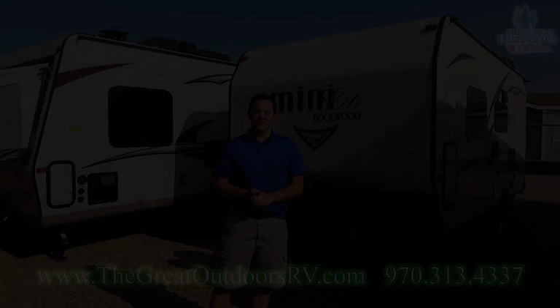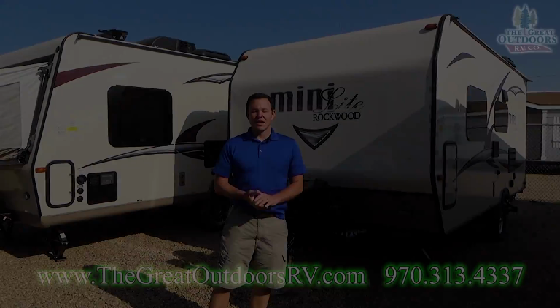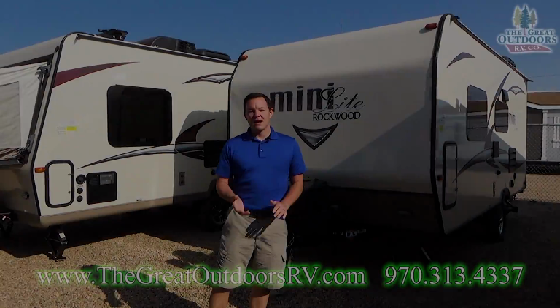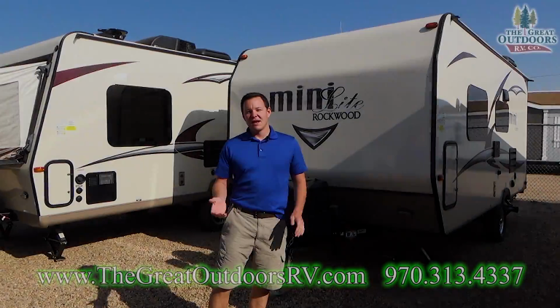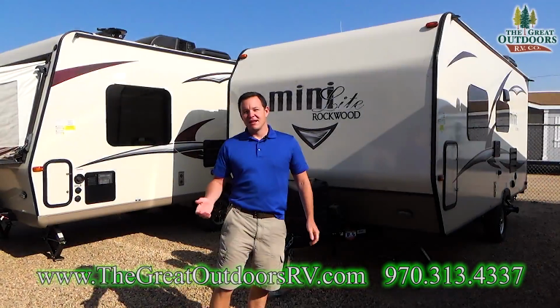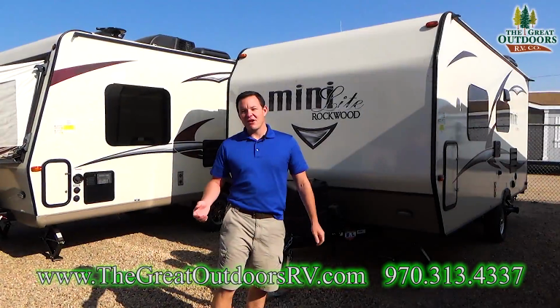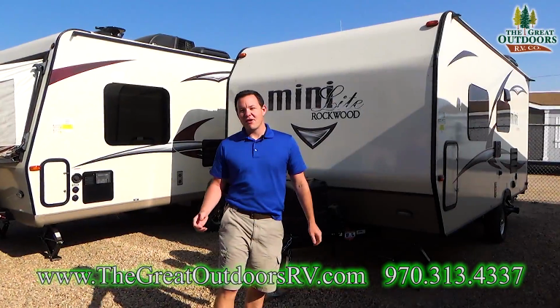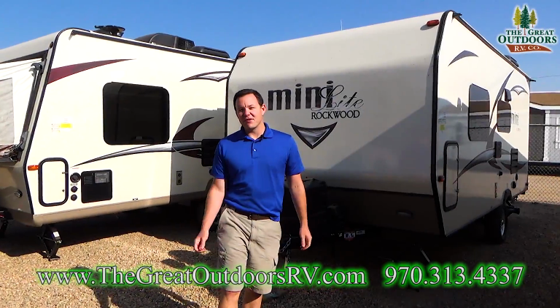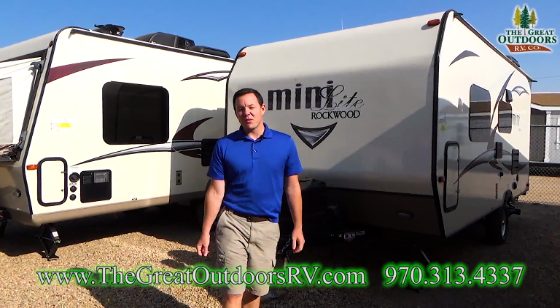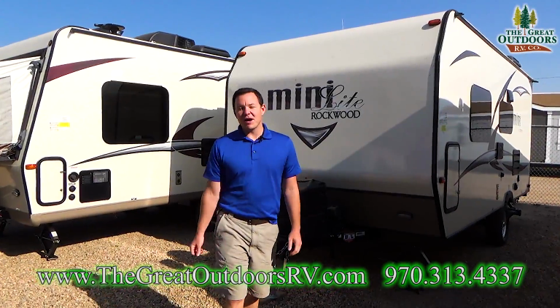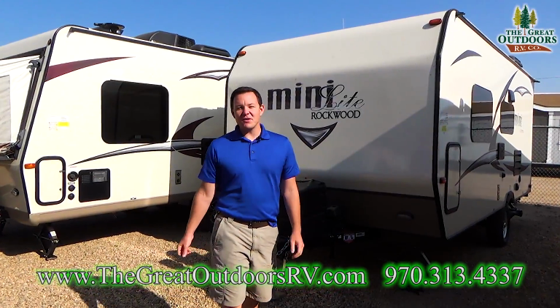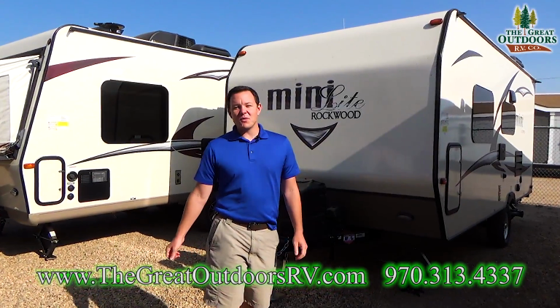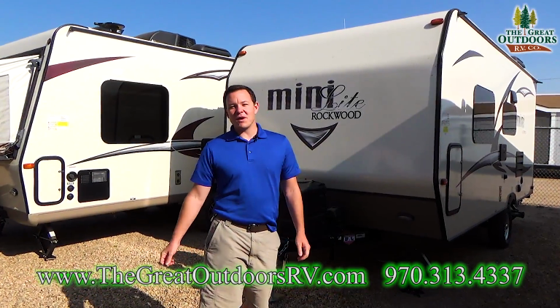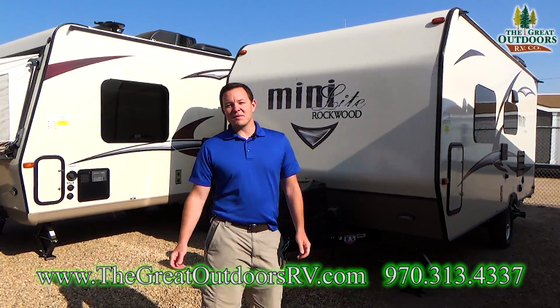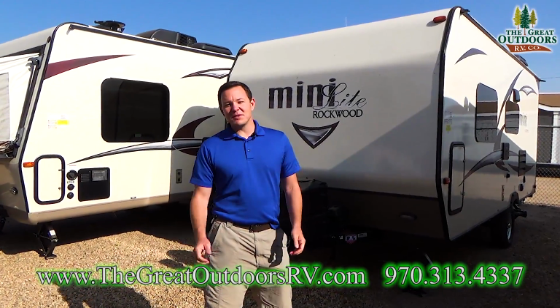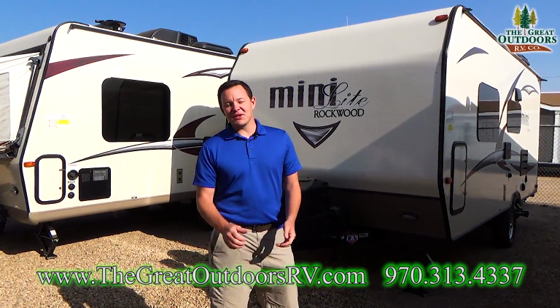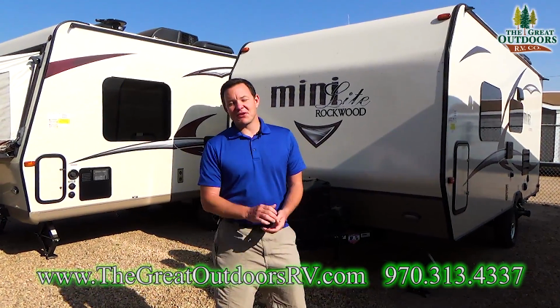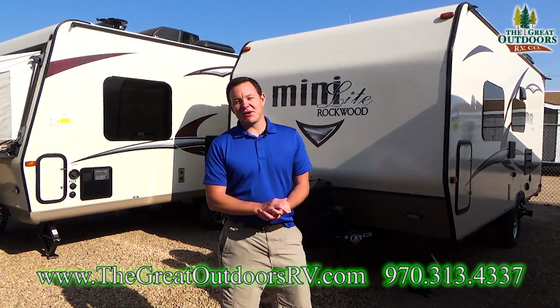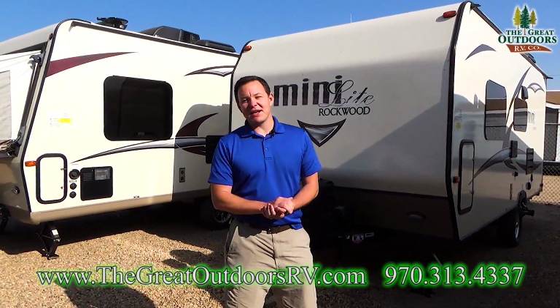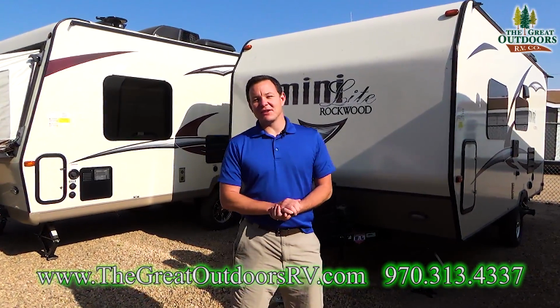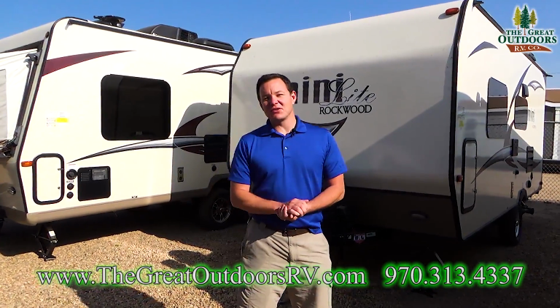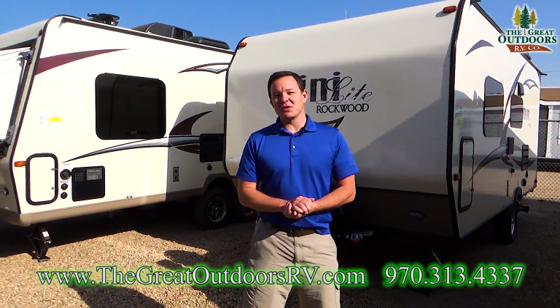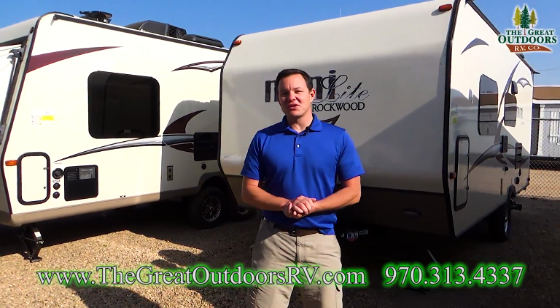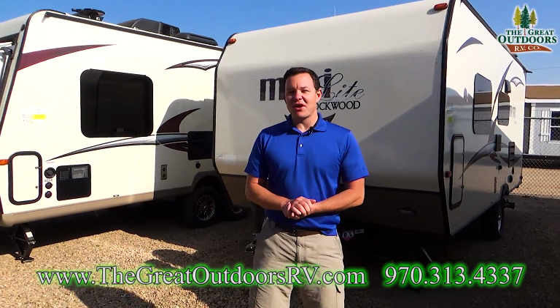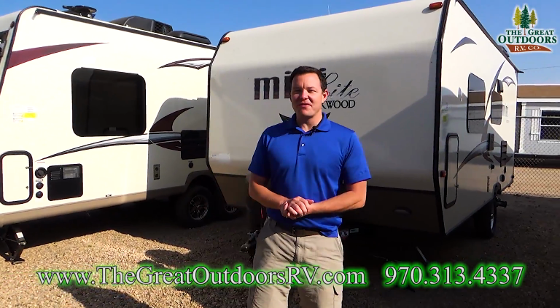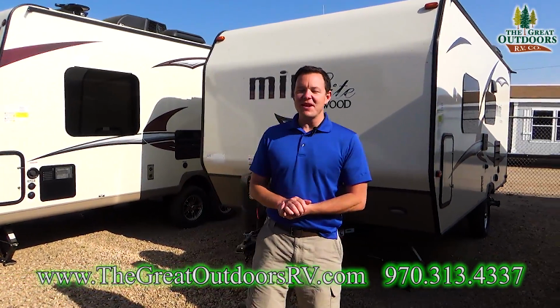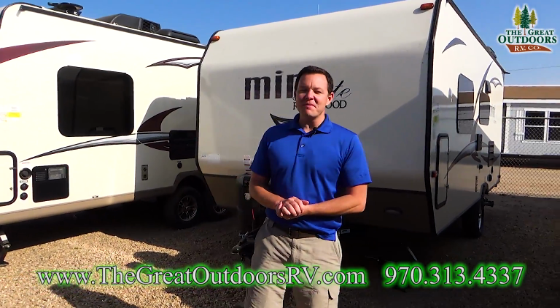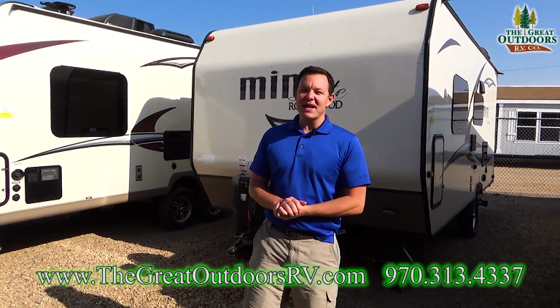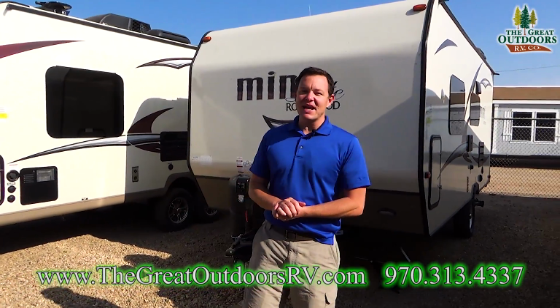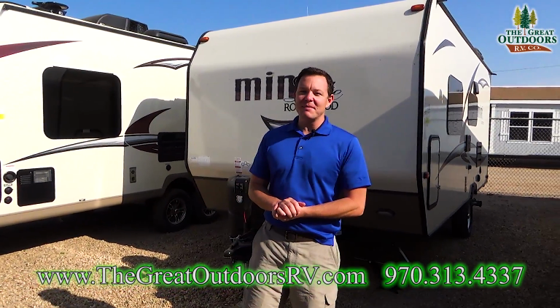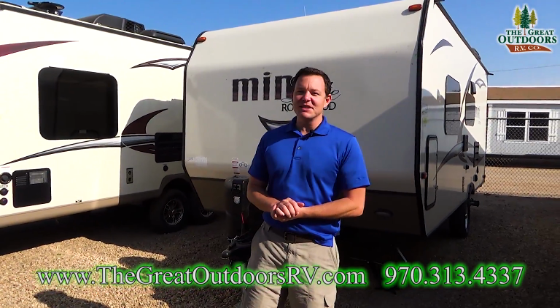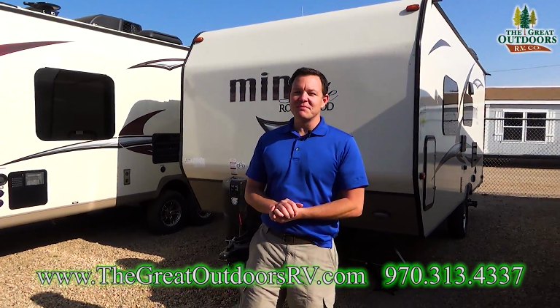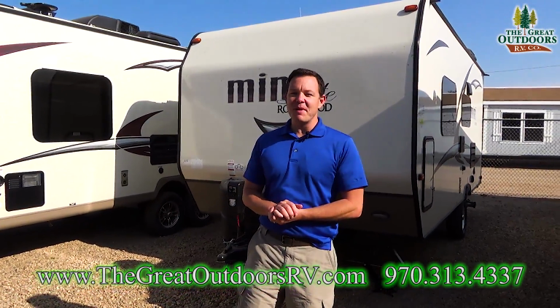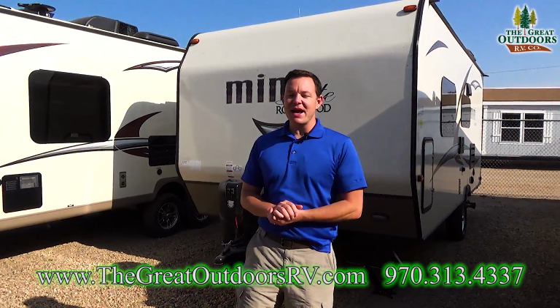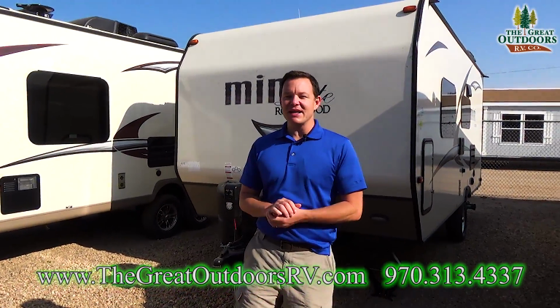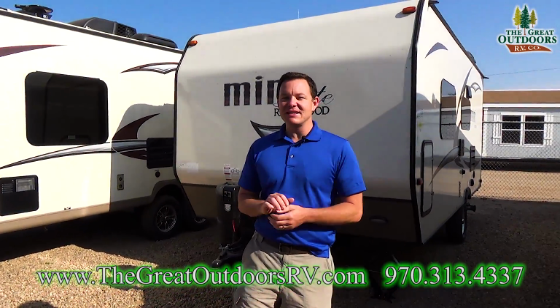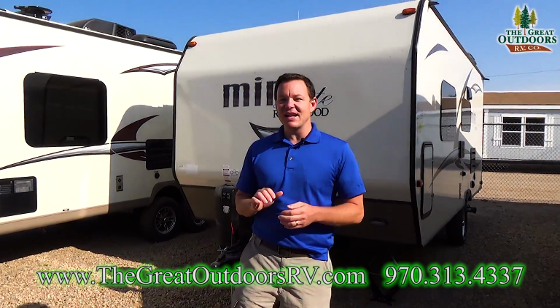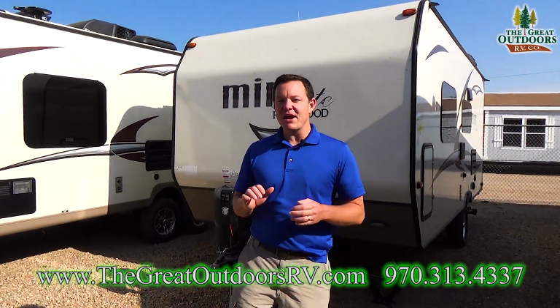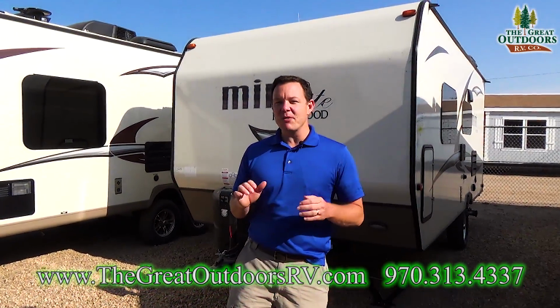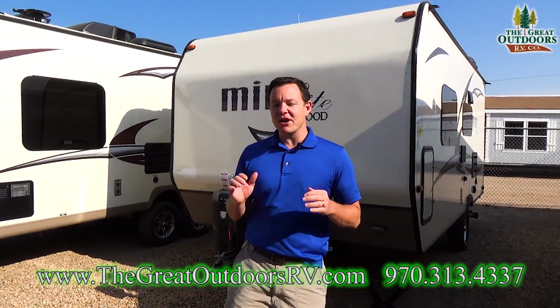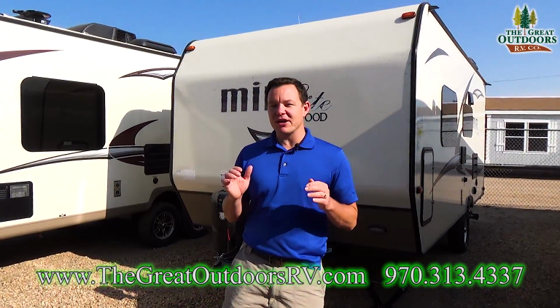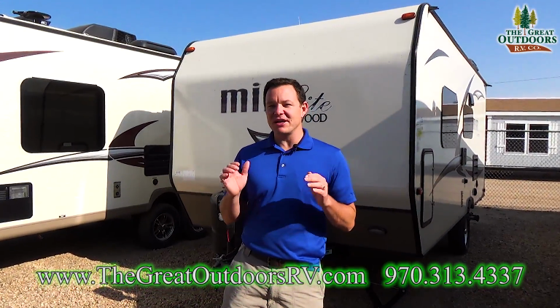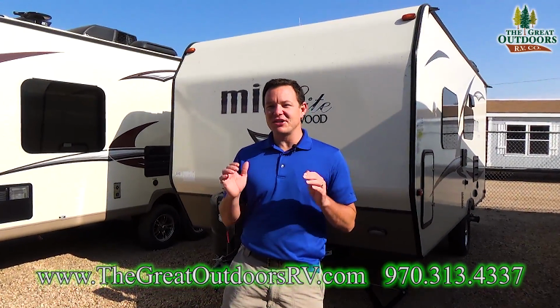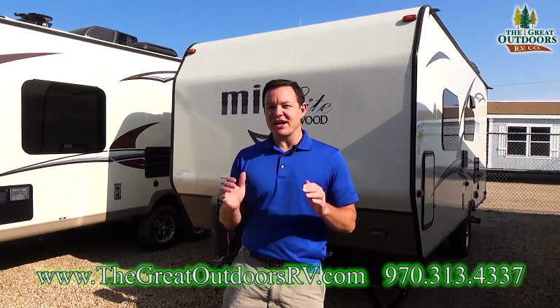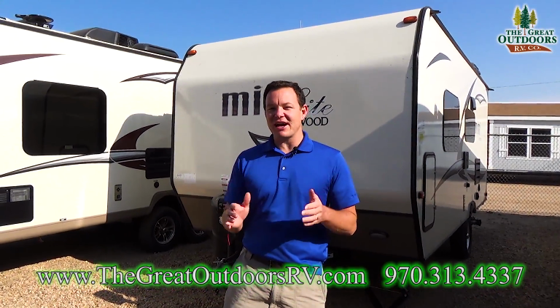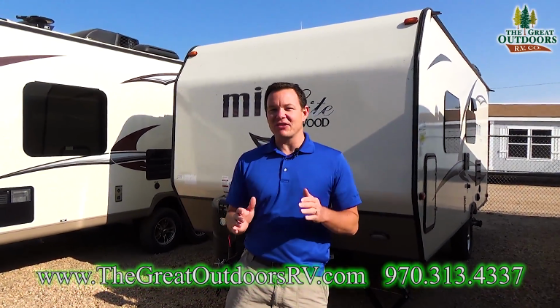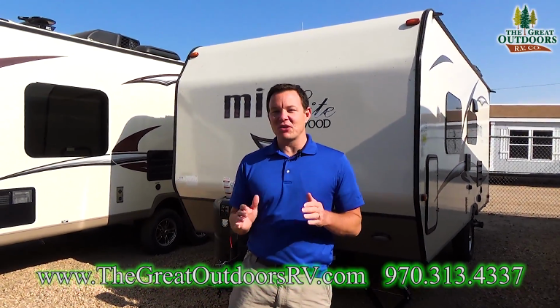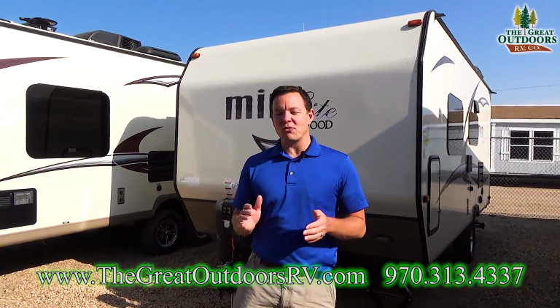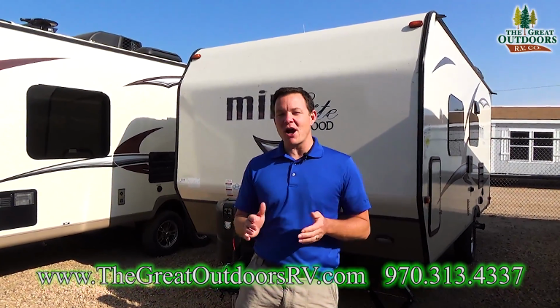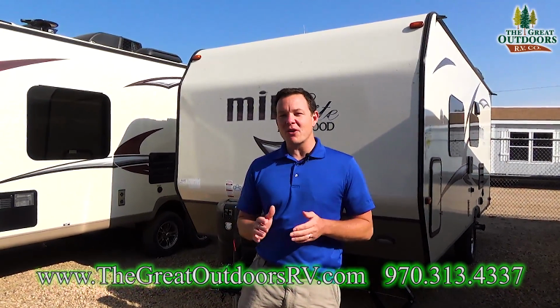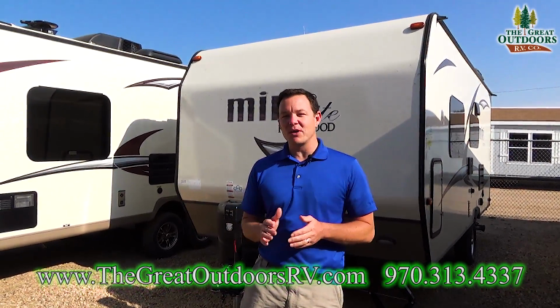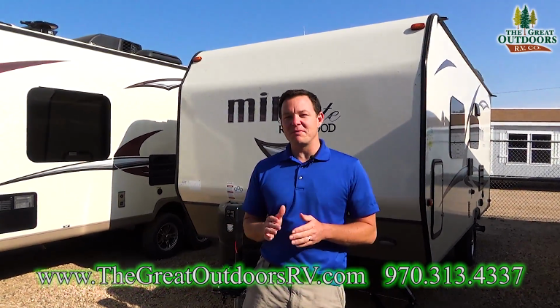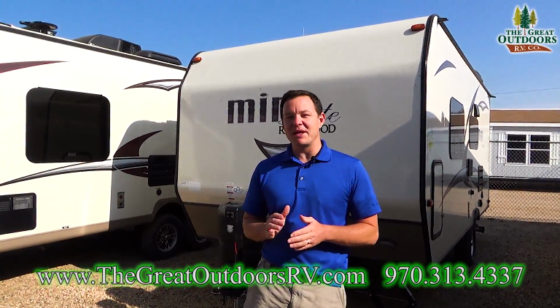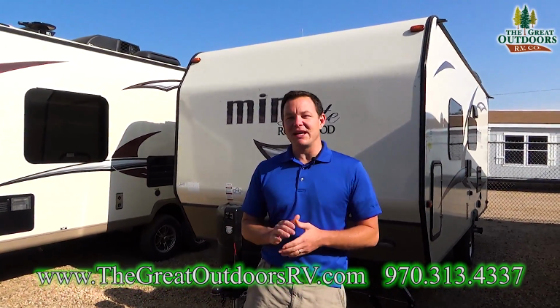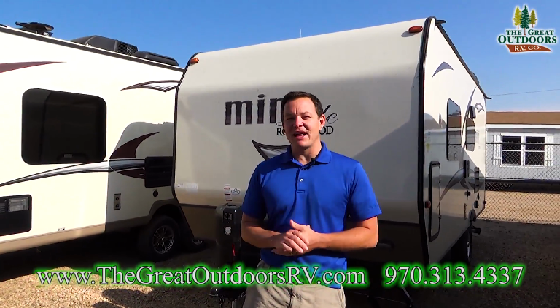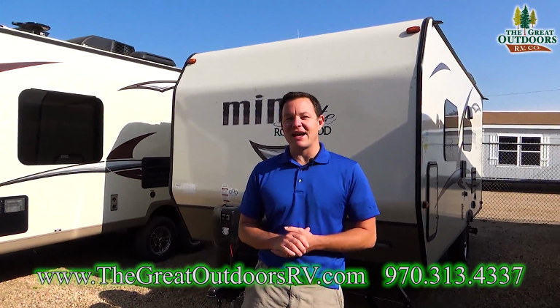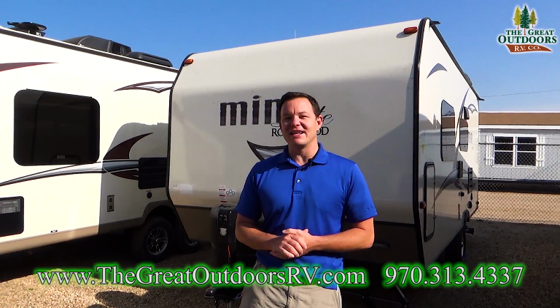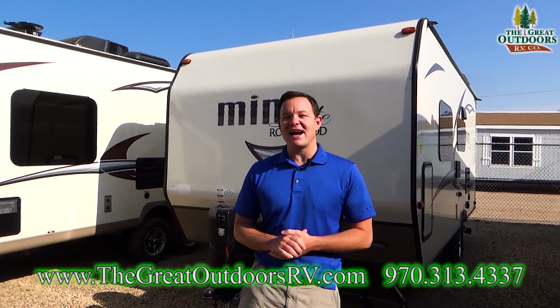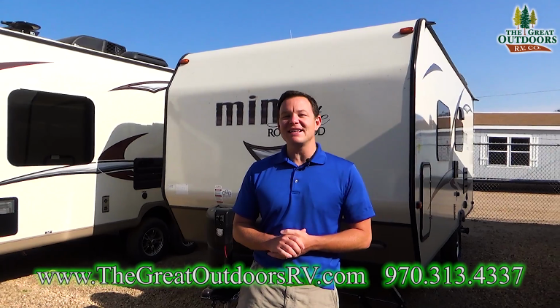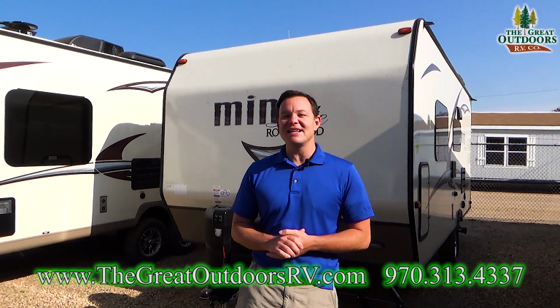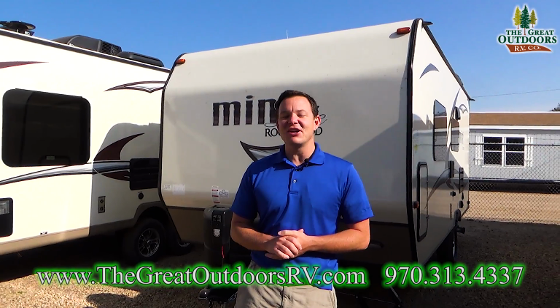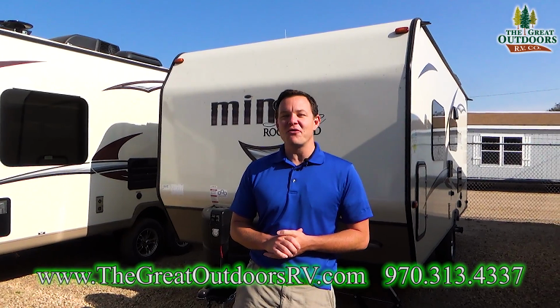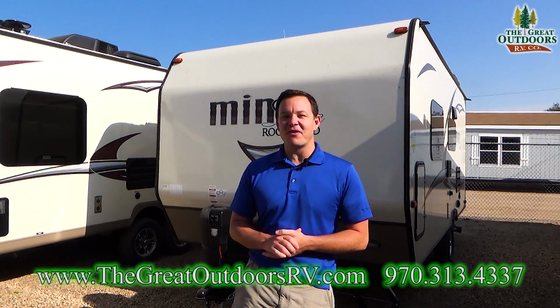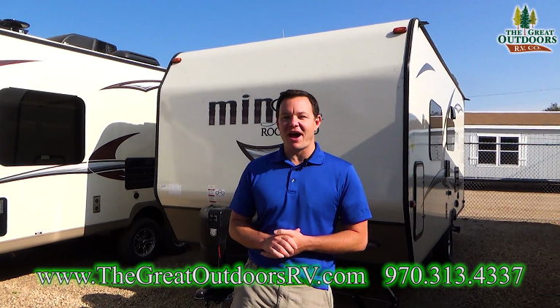Hello everyone. Welcome to The Great Outdoors RV. My name is May and today we are going to check out the Rockwood Mini Light 1905.